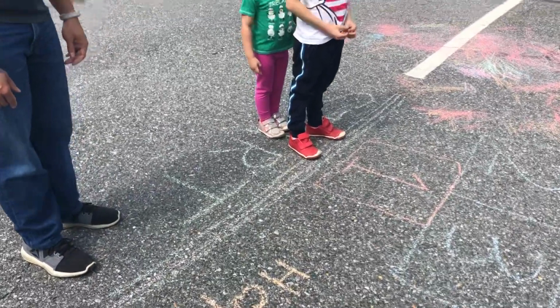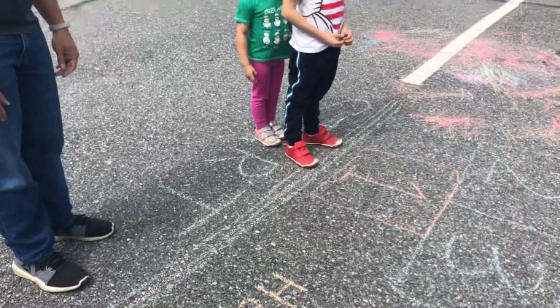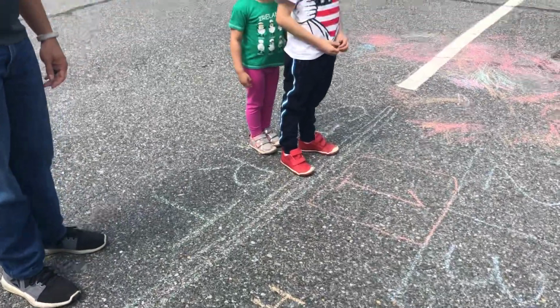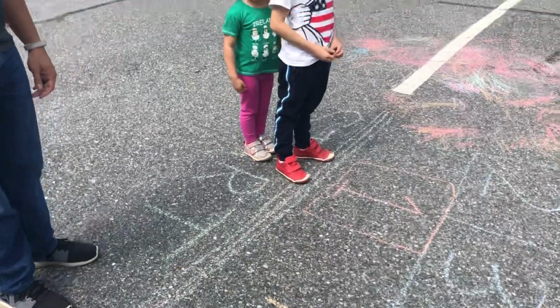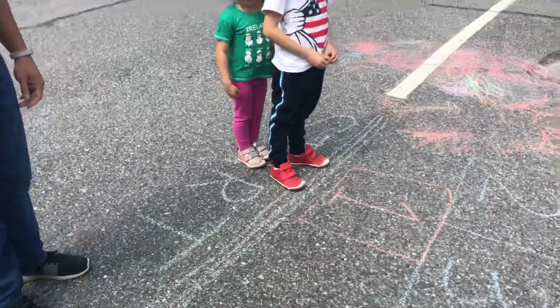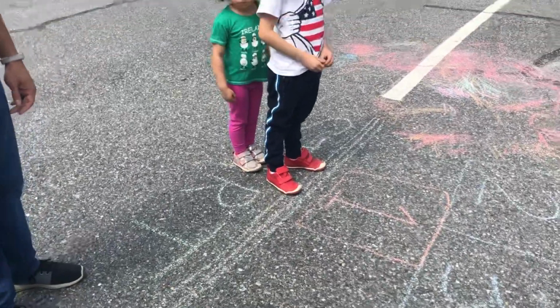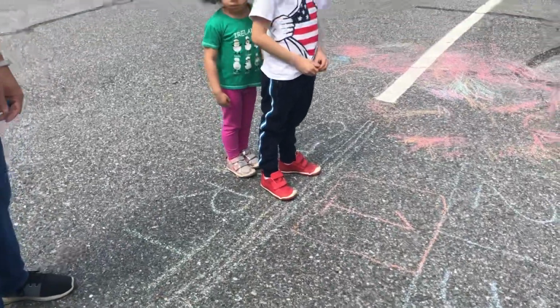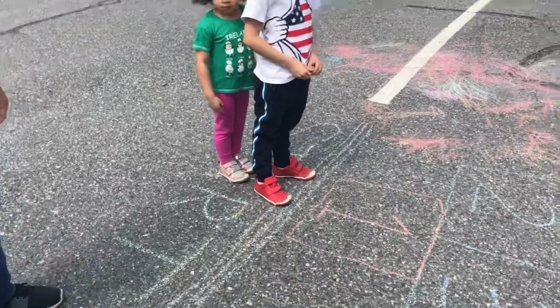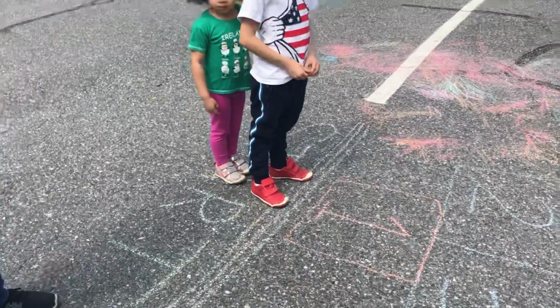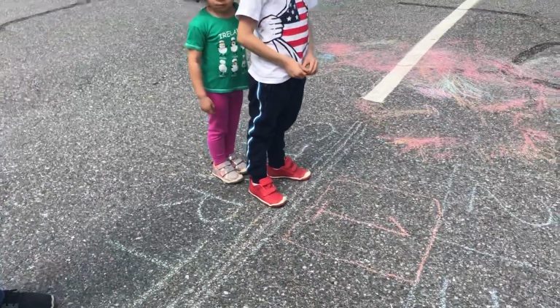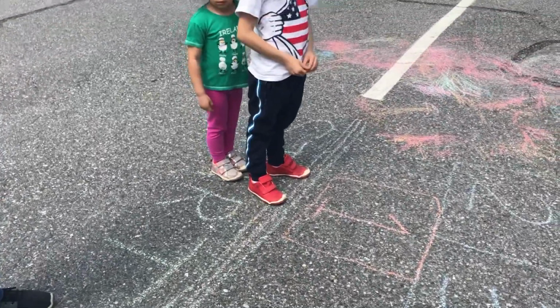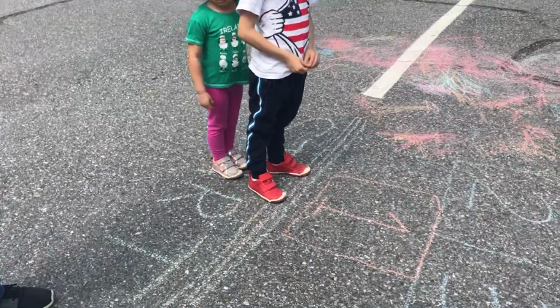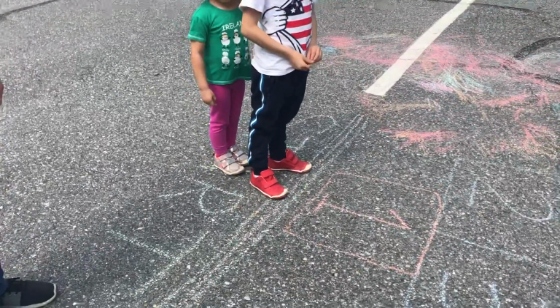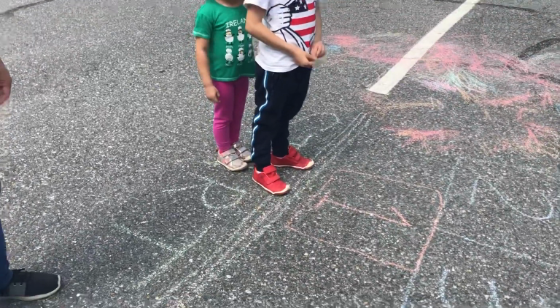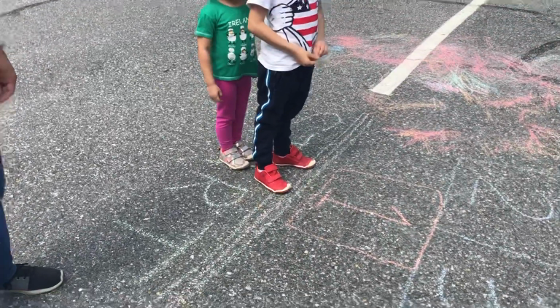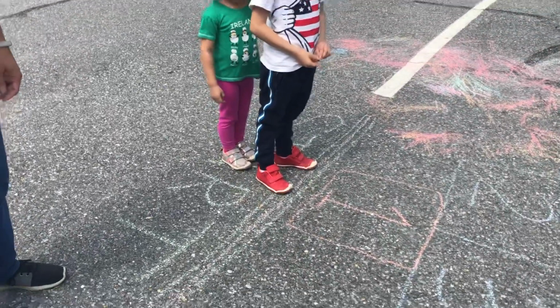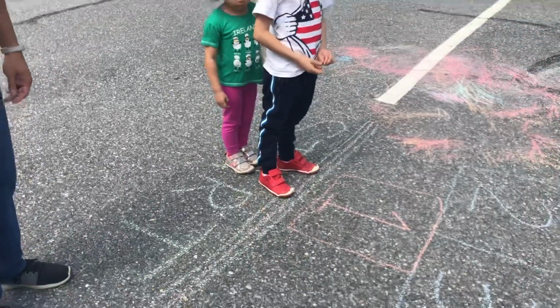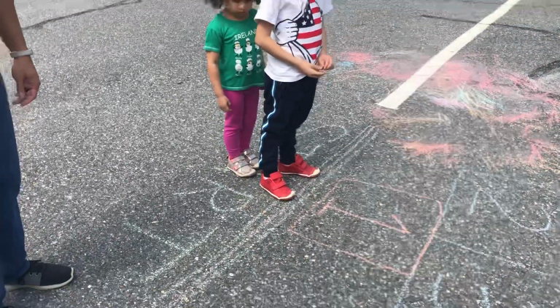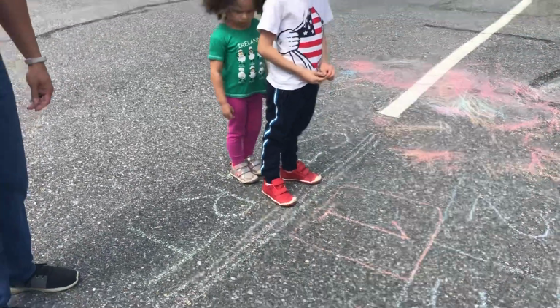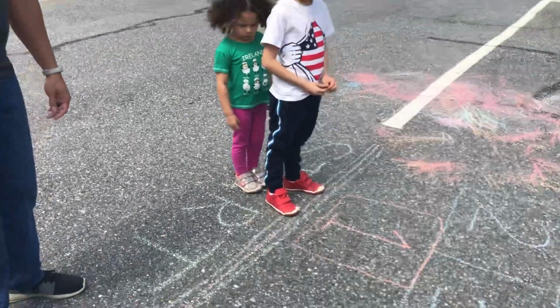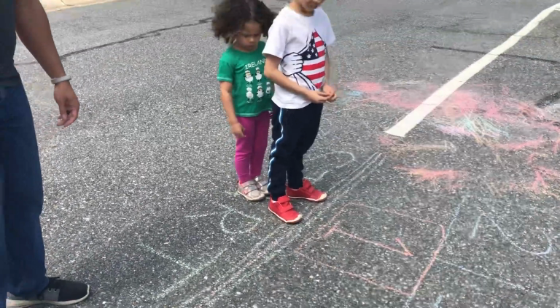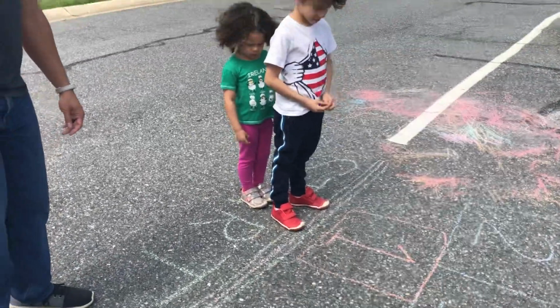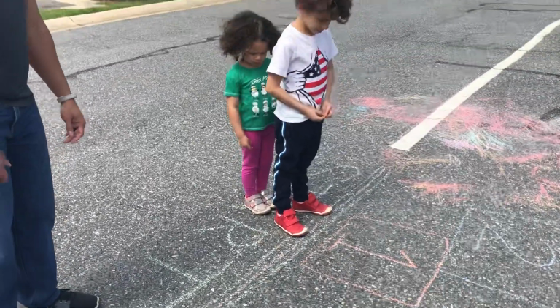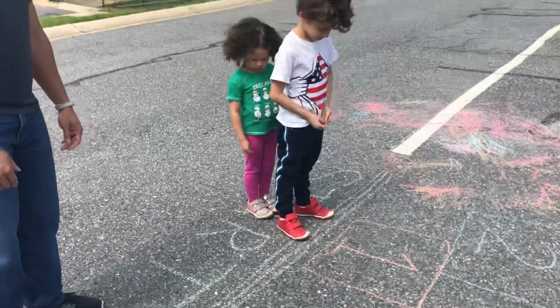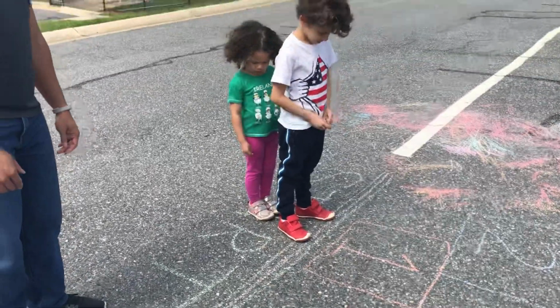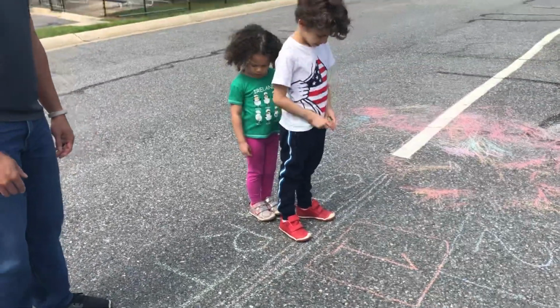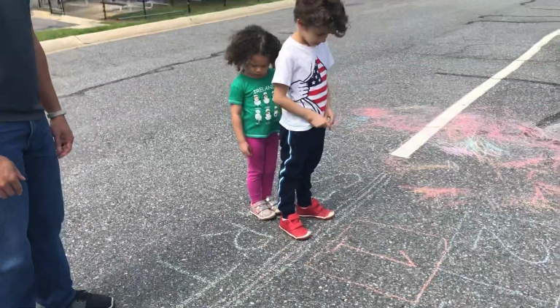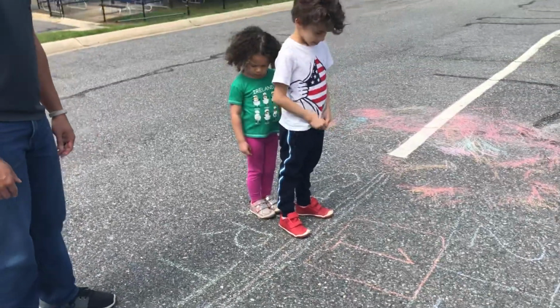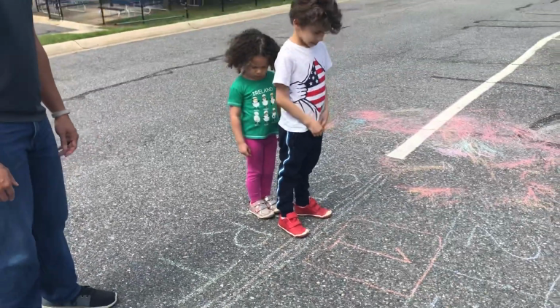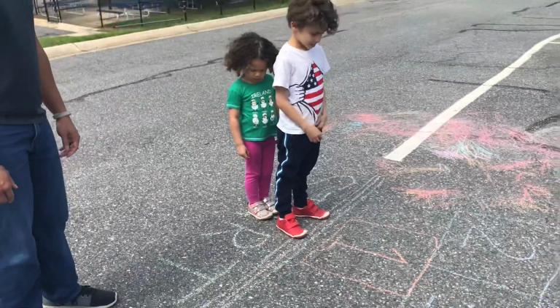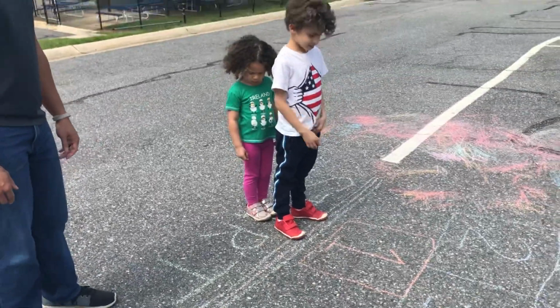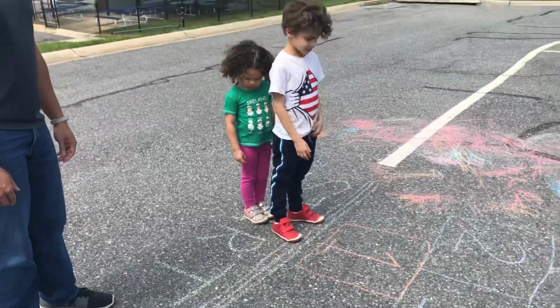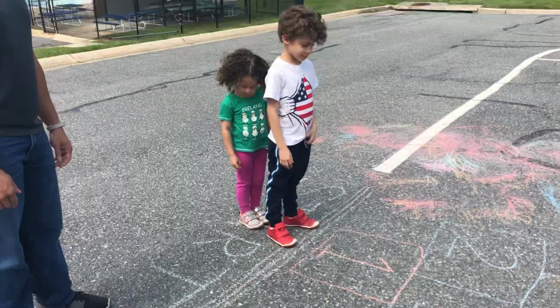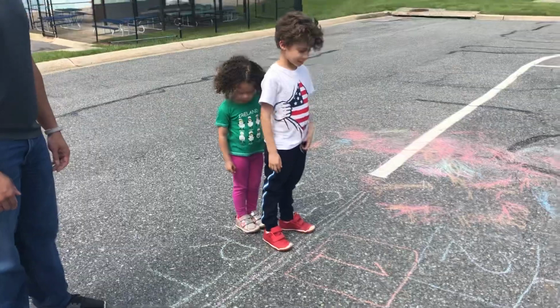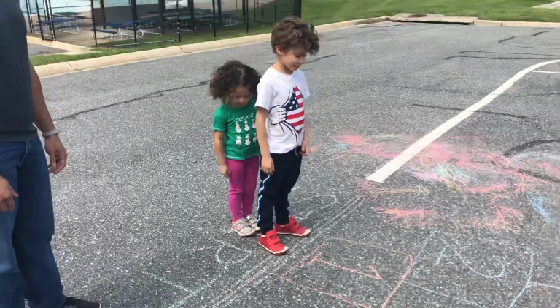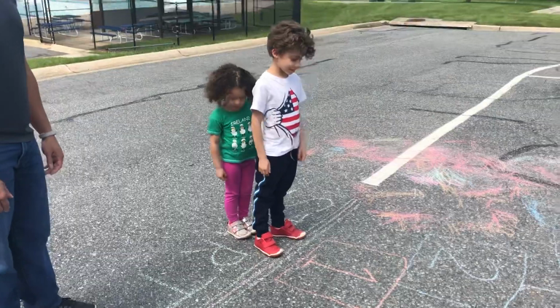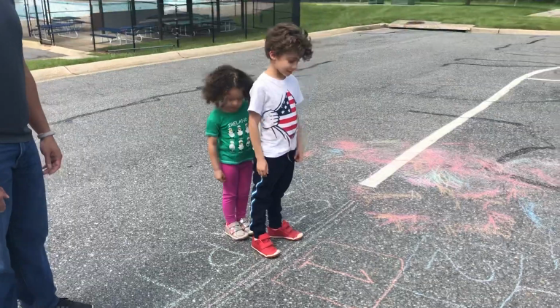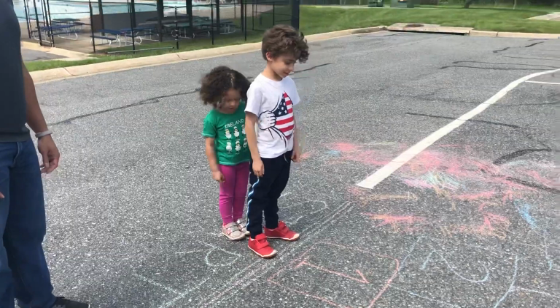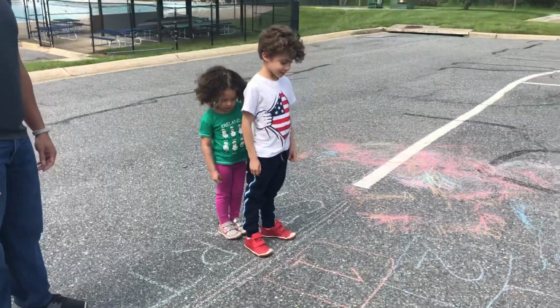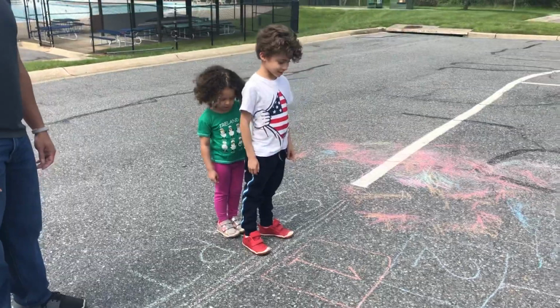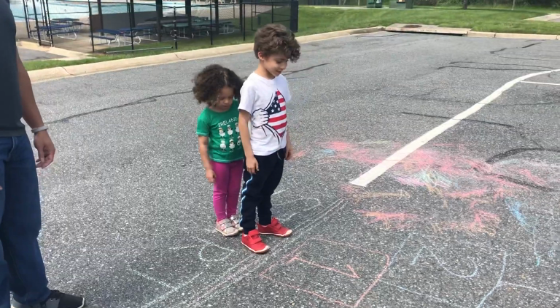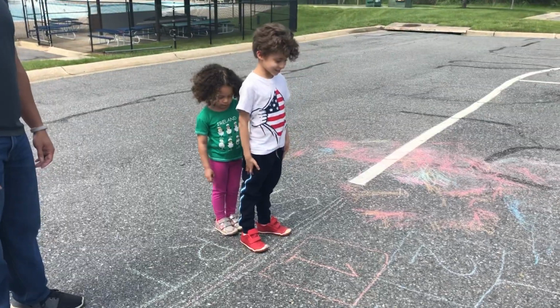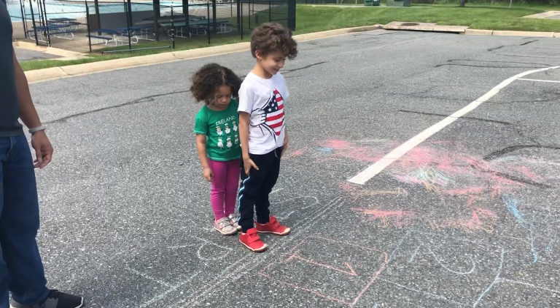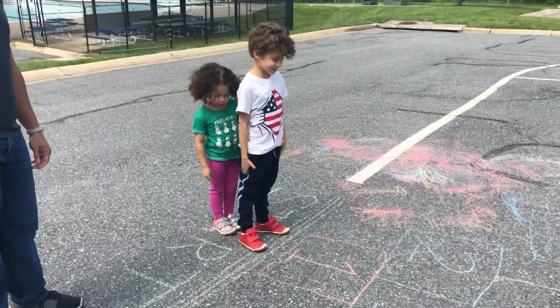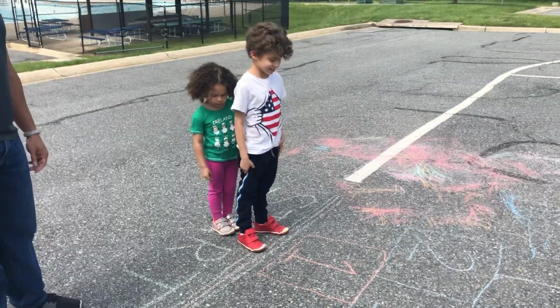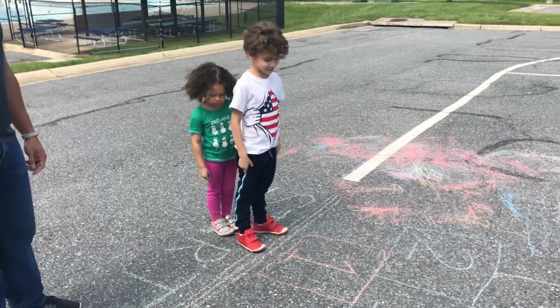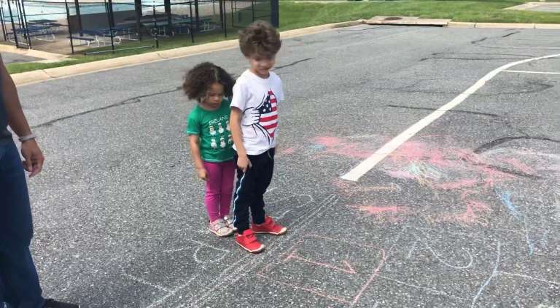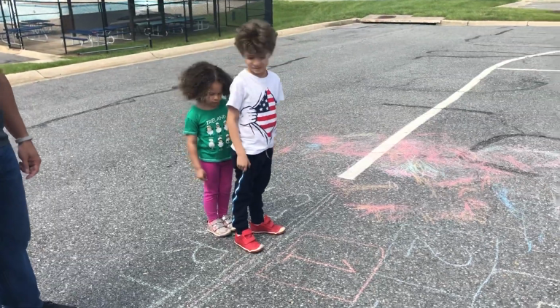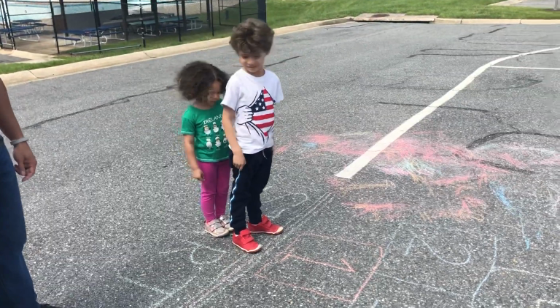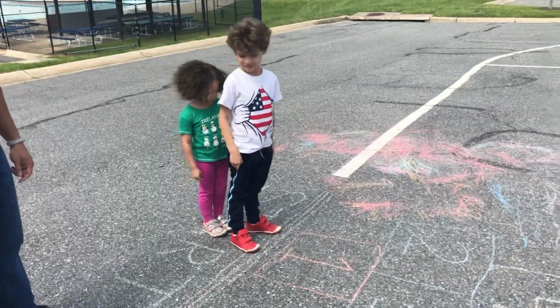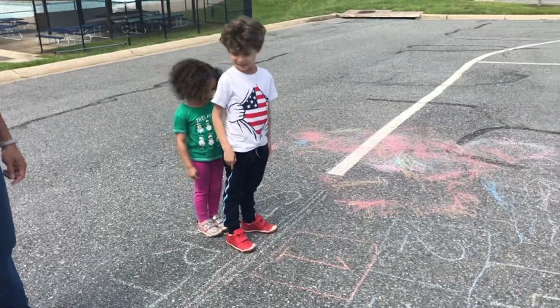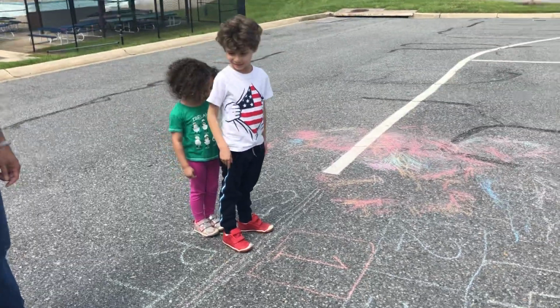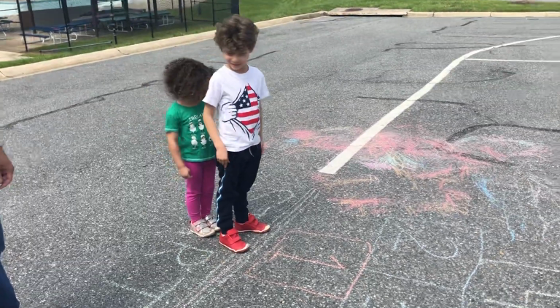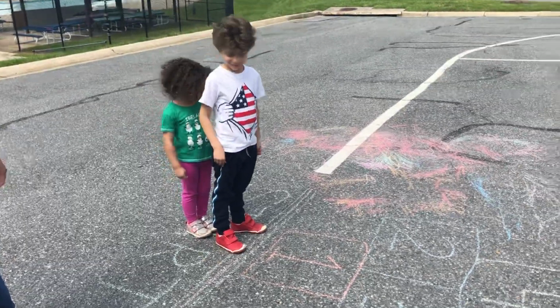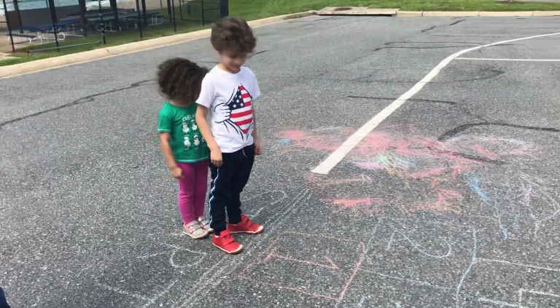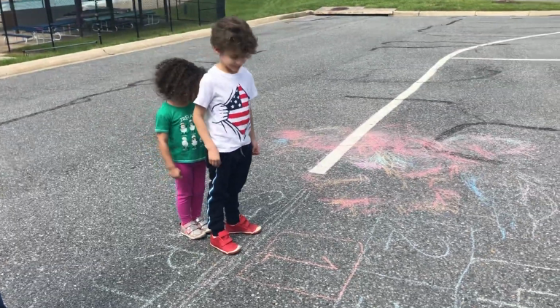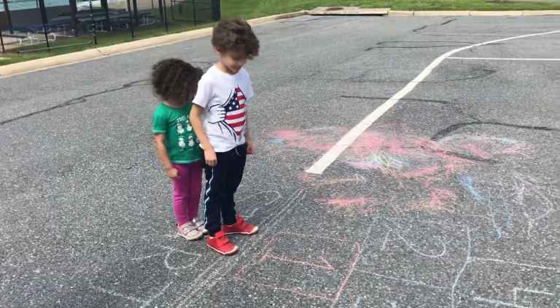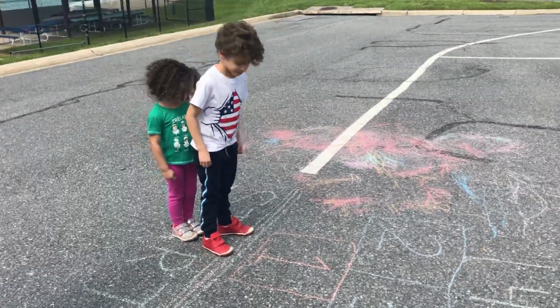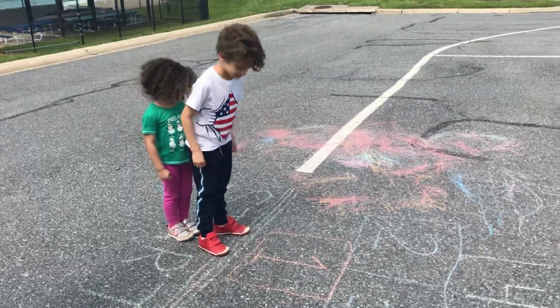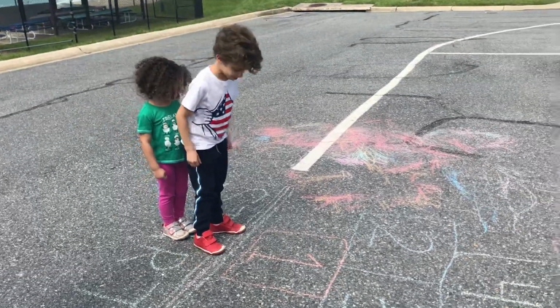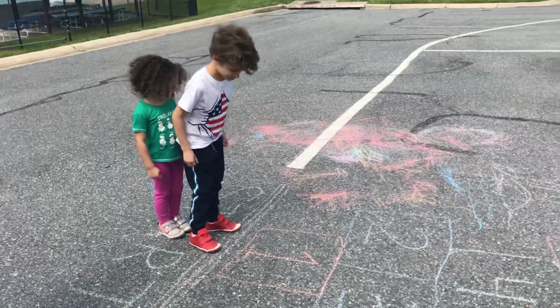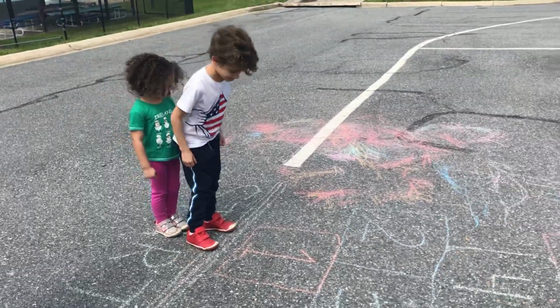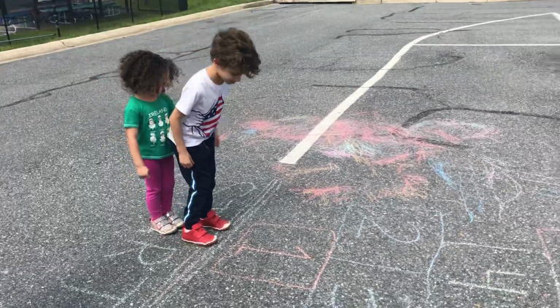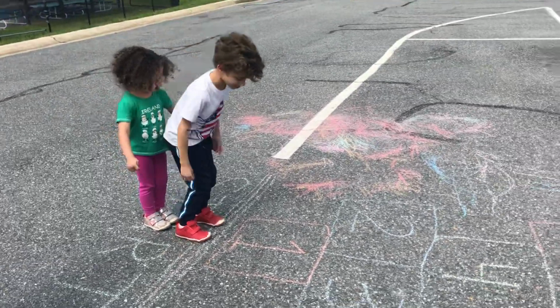Here's the start! Alright, you ready? Ready, set, go!